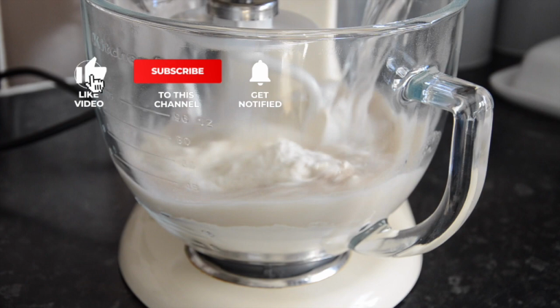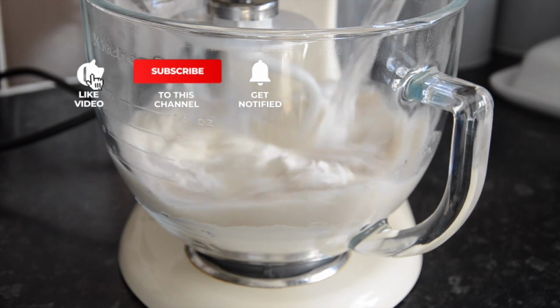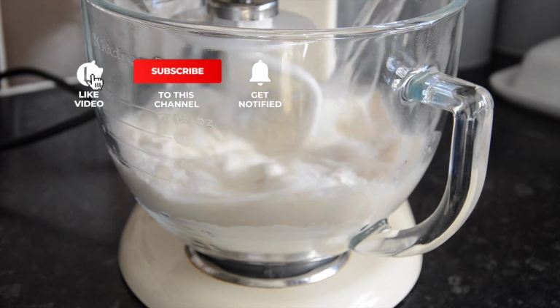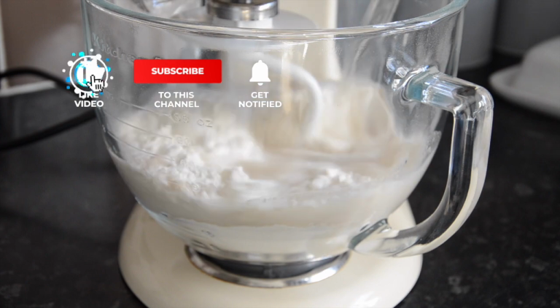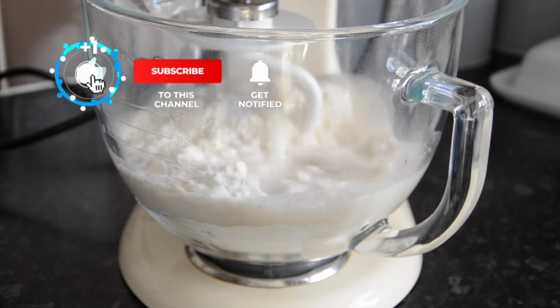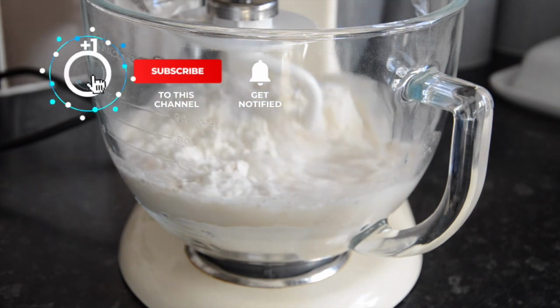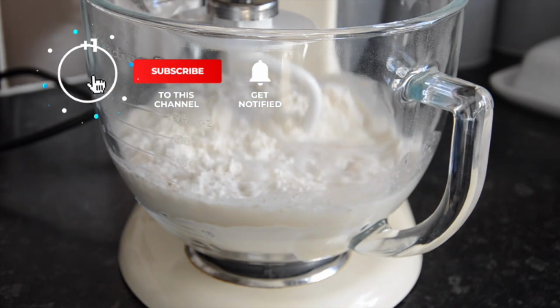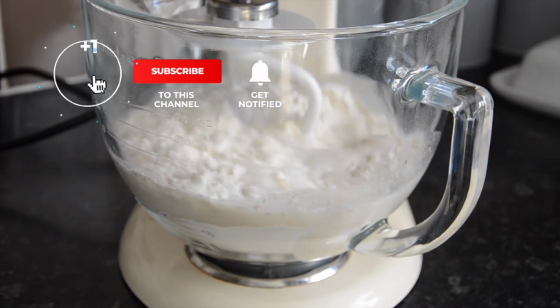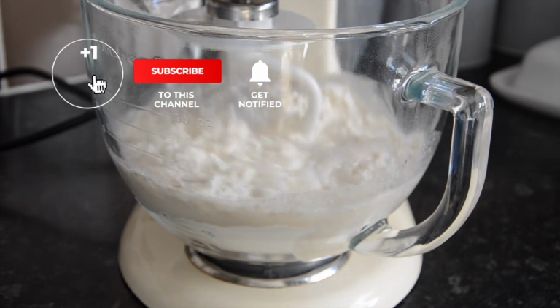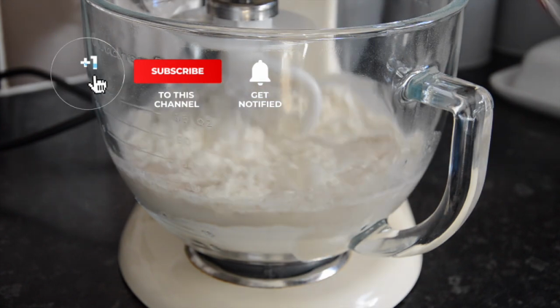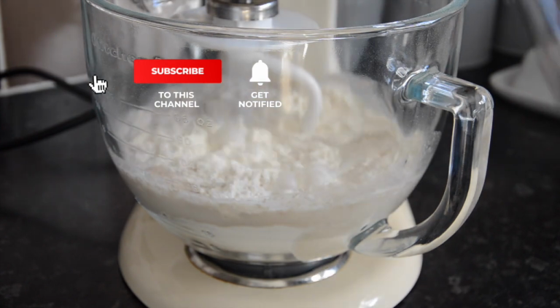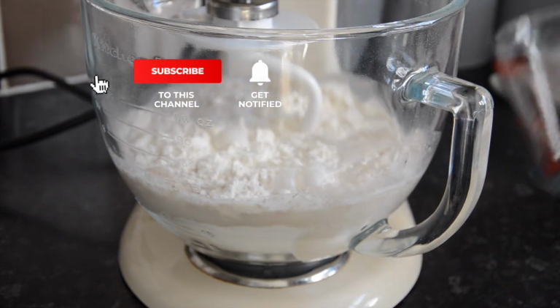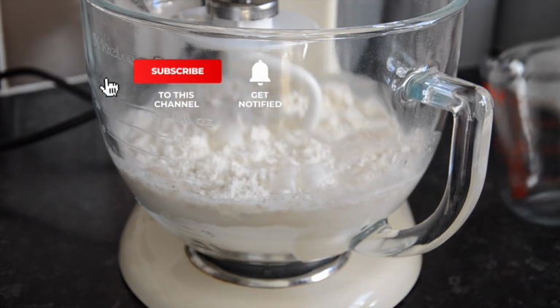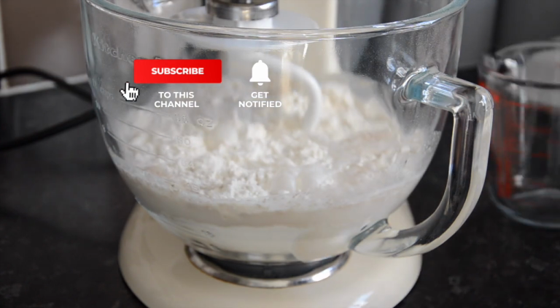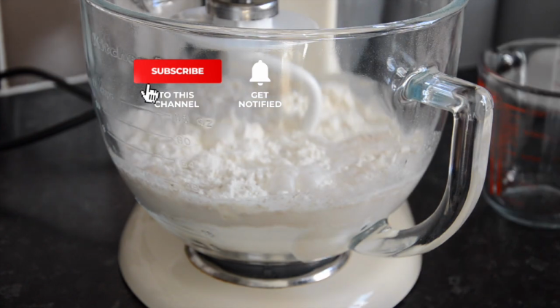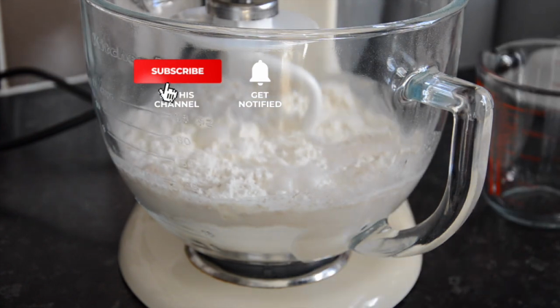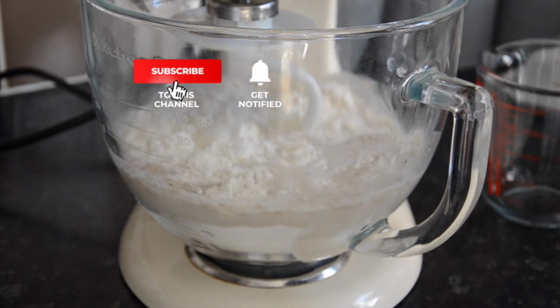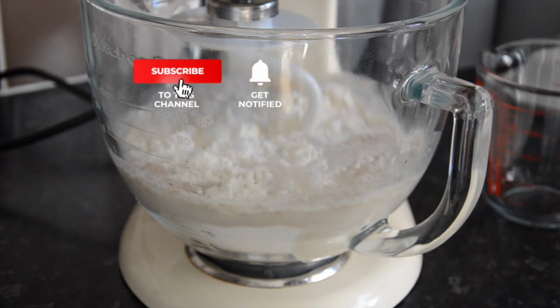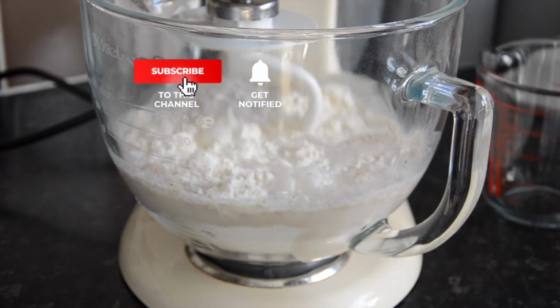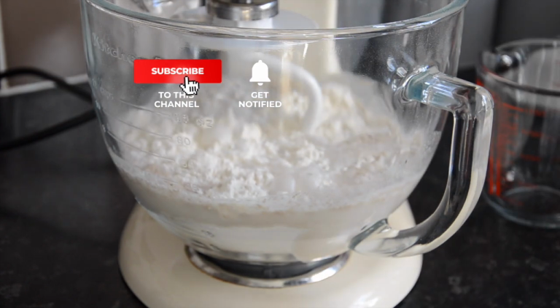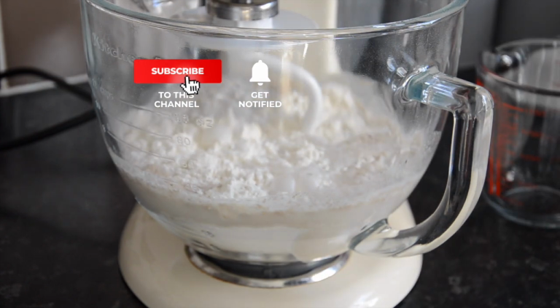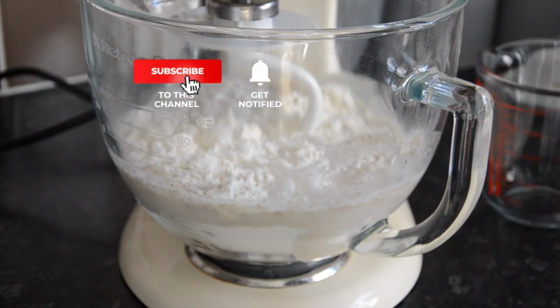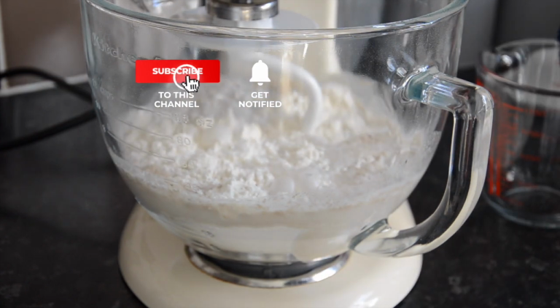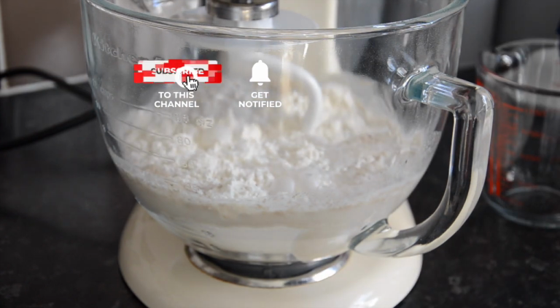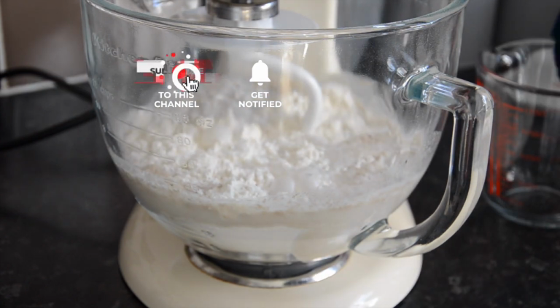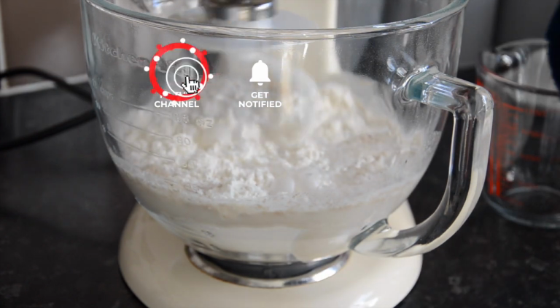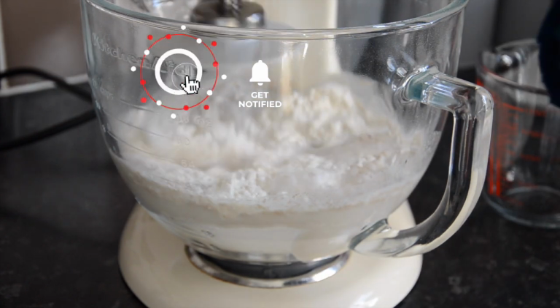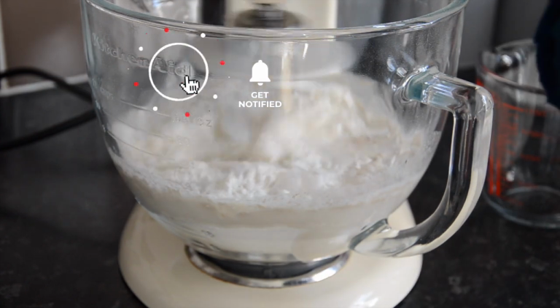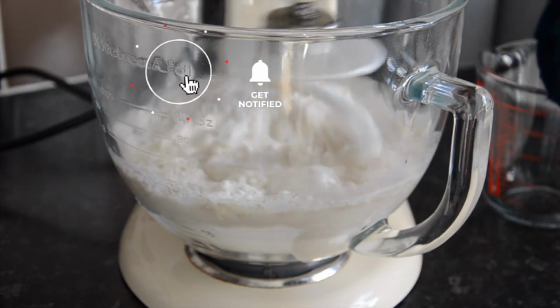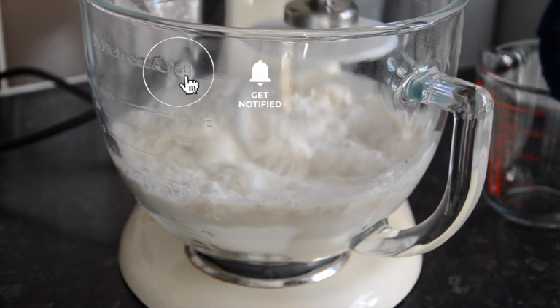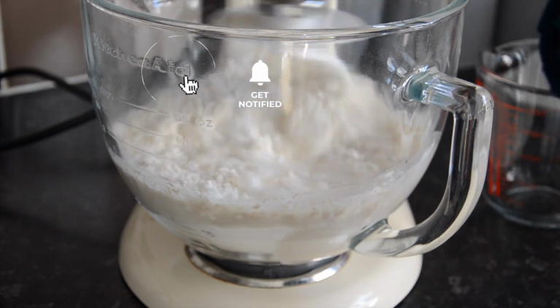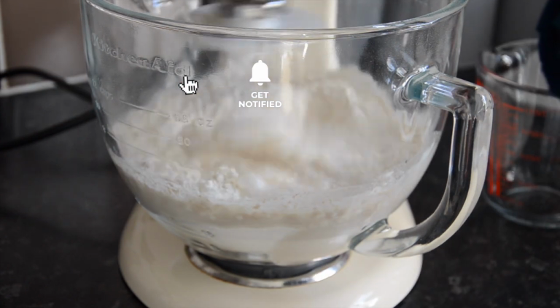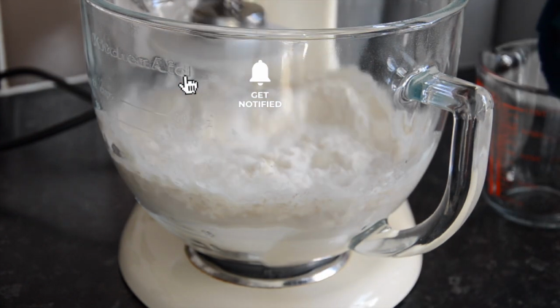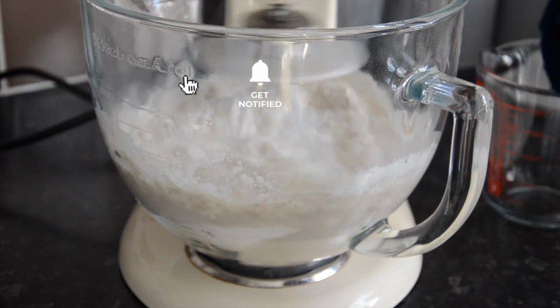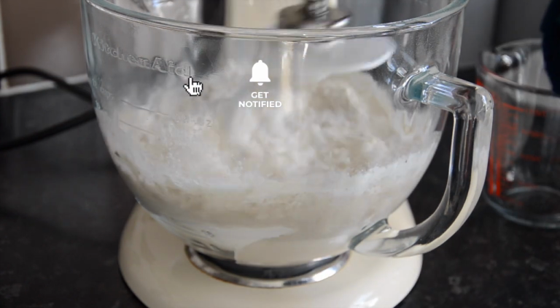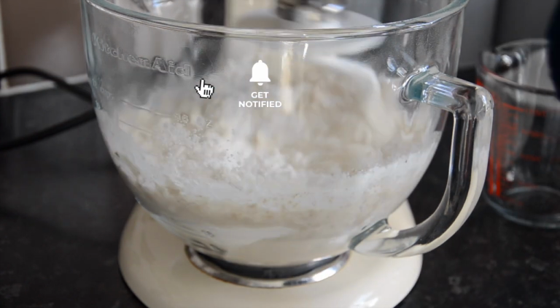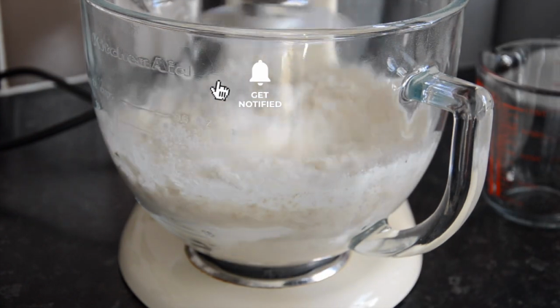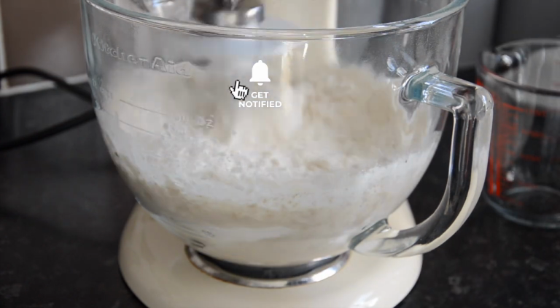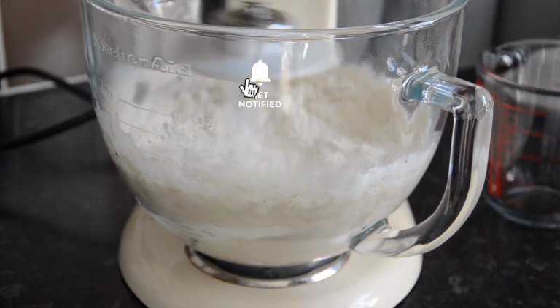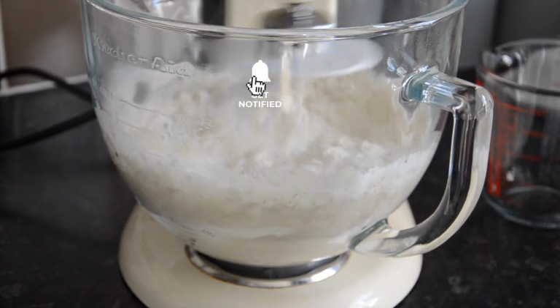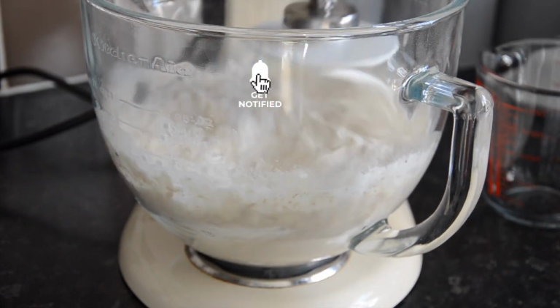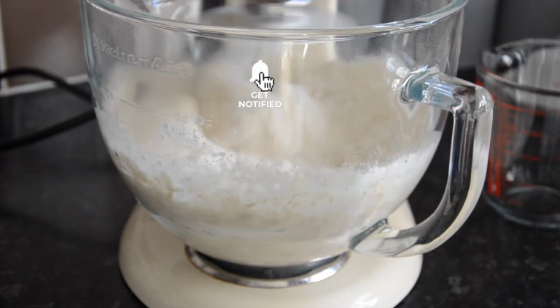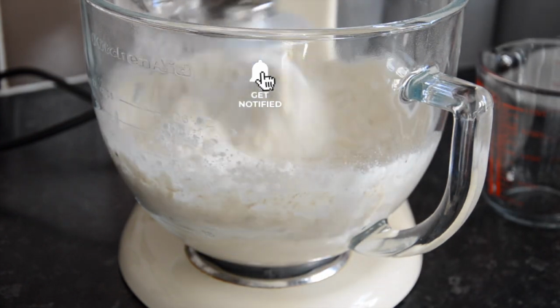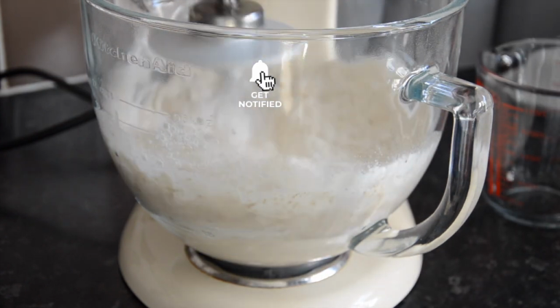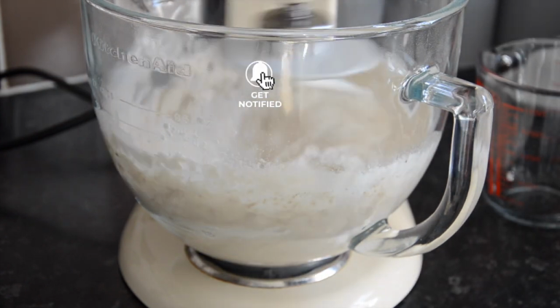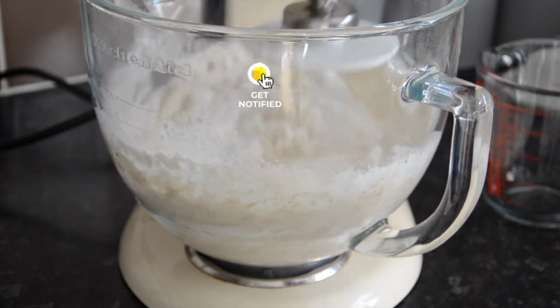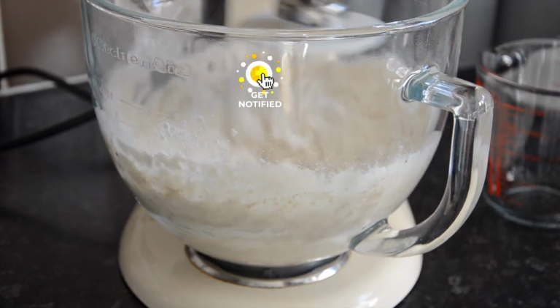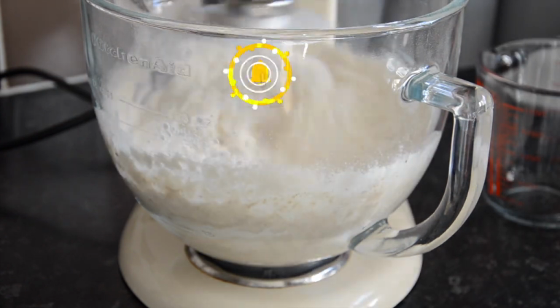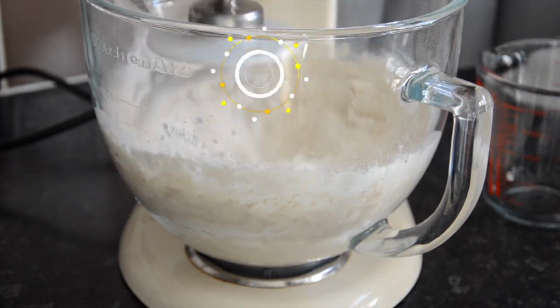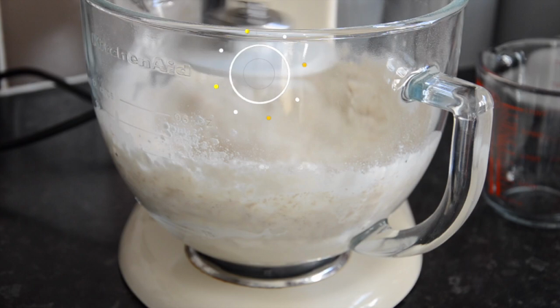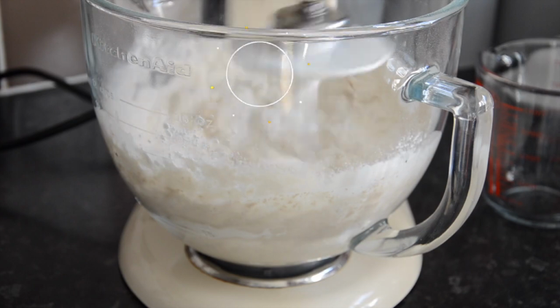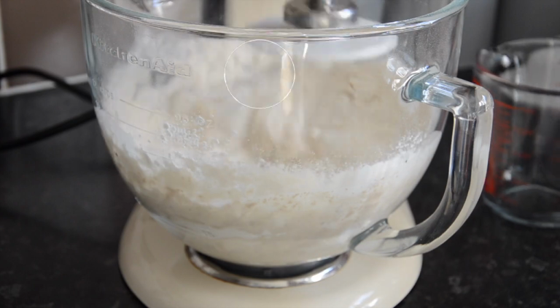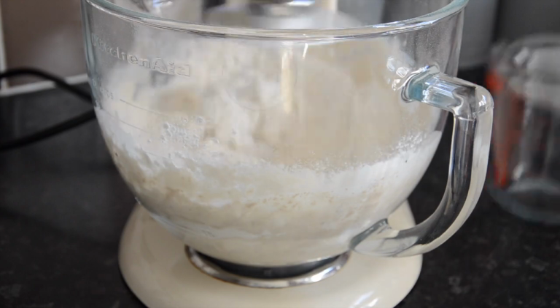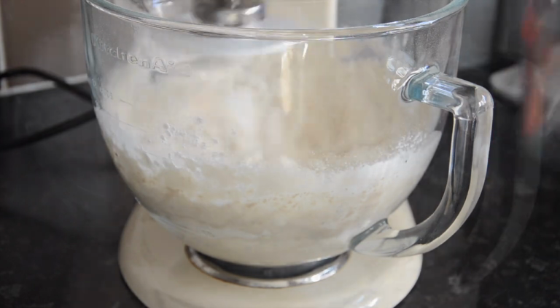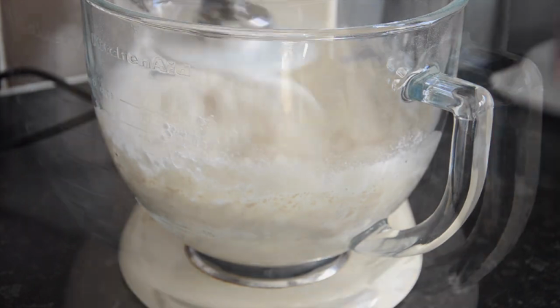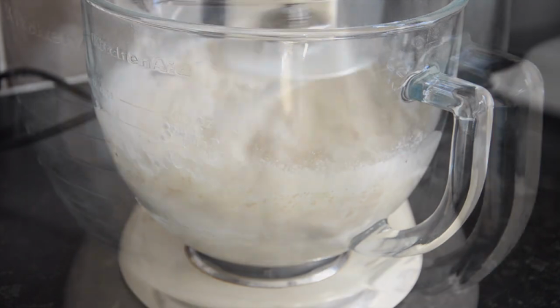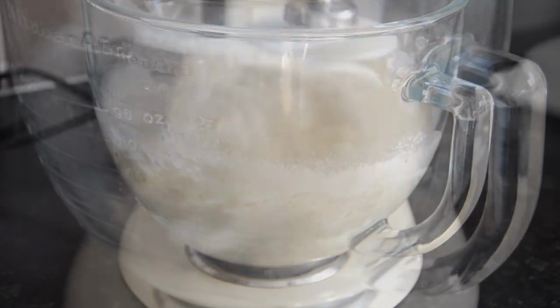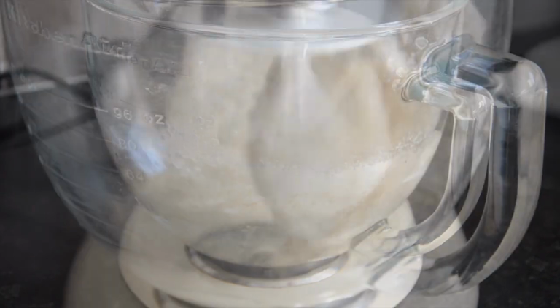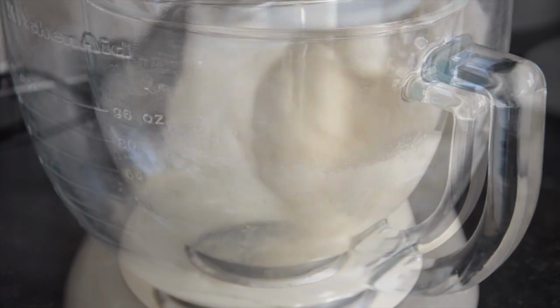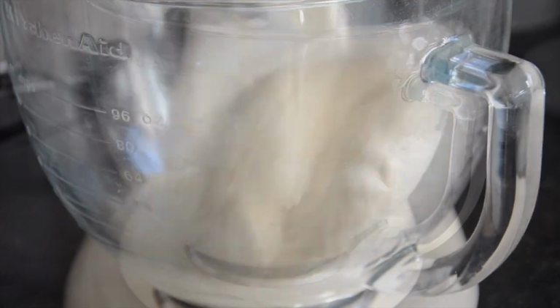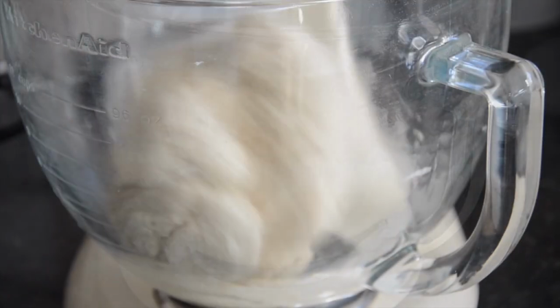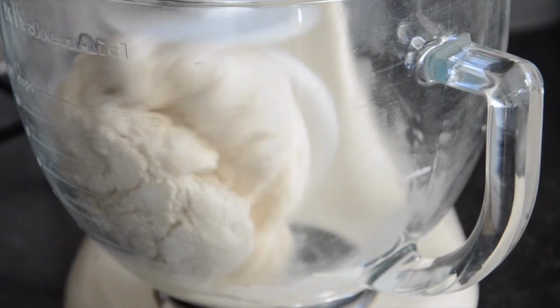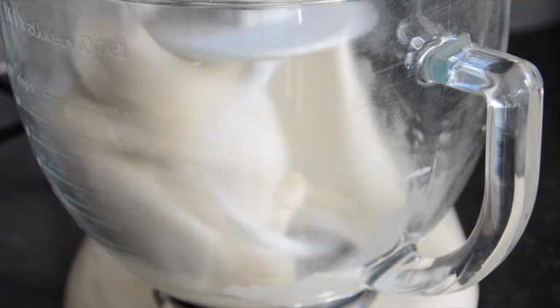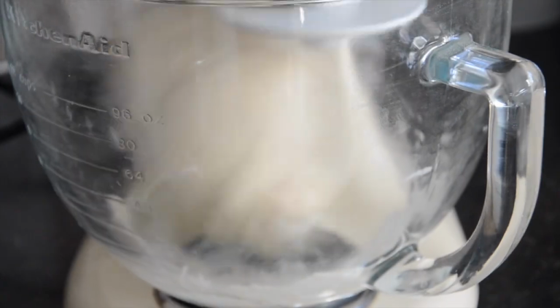Turn on the KitchenAid Mixer to level 2. Gradually it will come together after about 10 minutes.